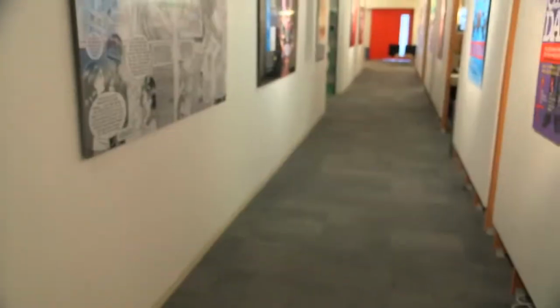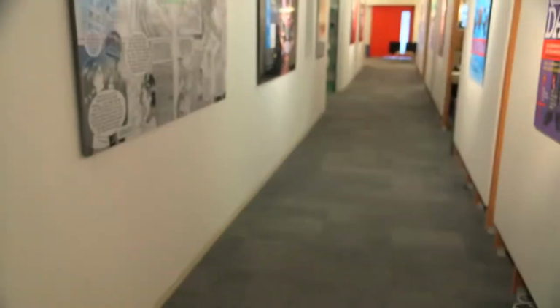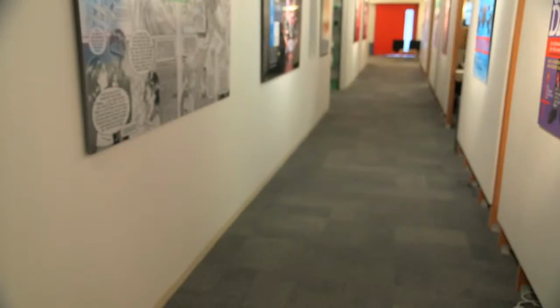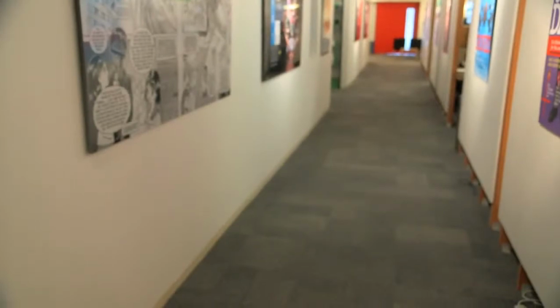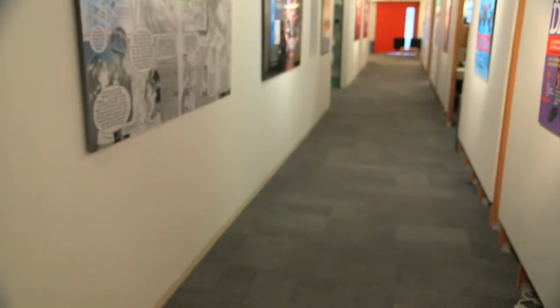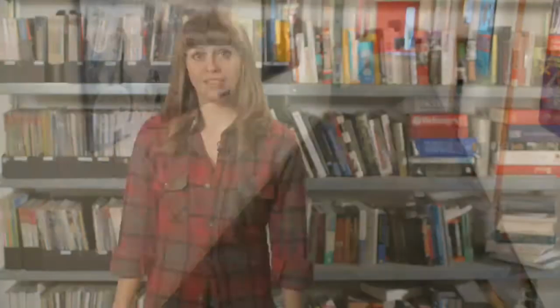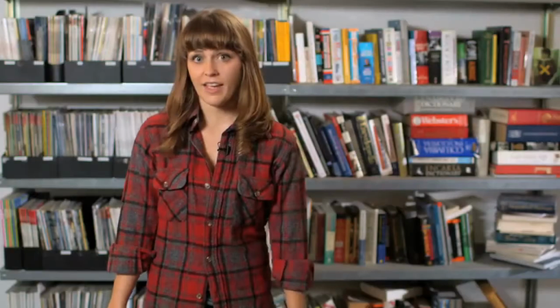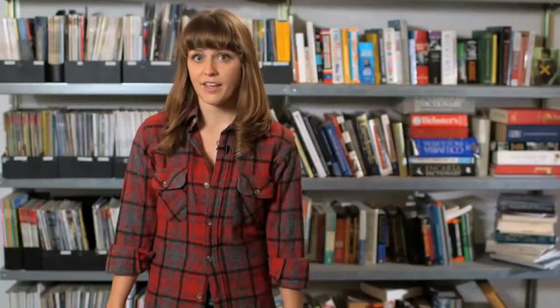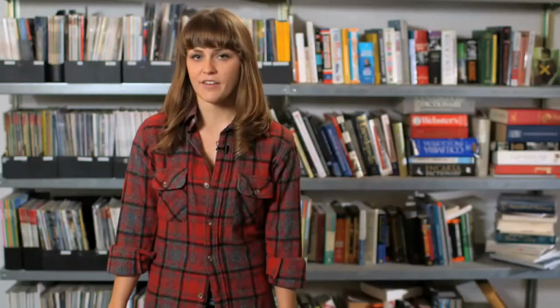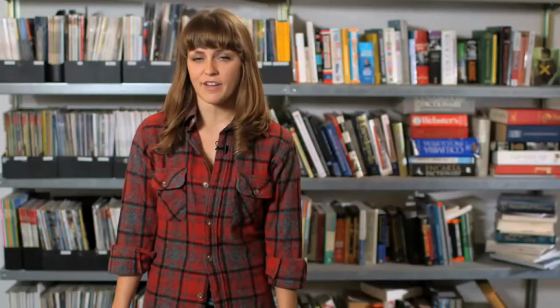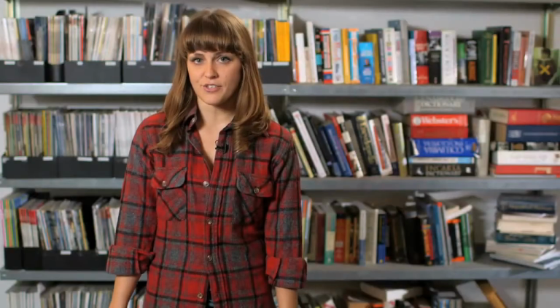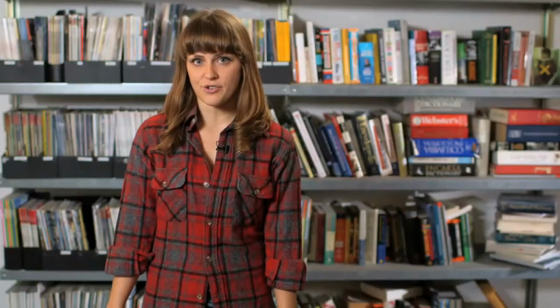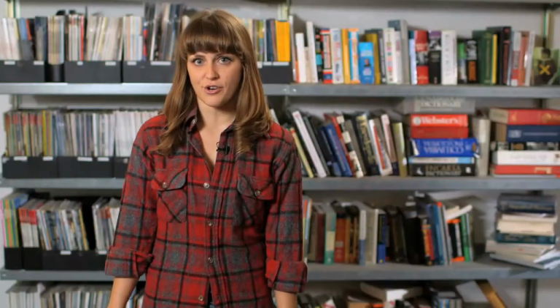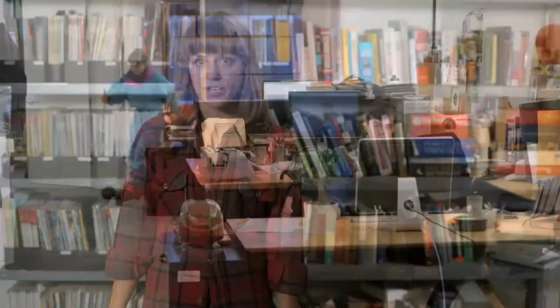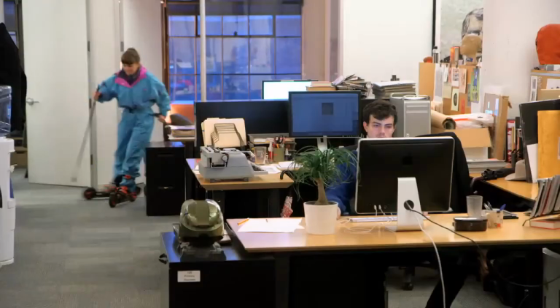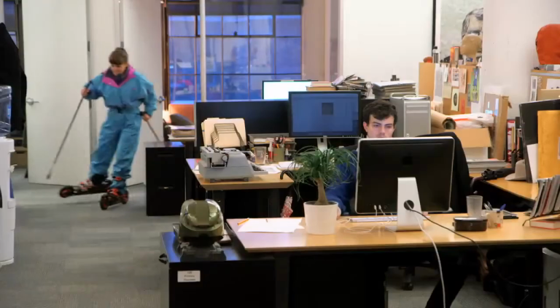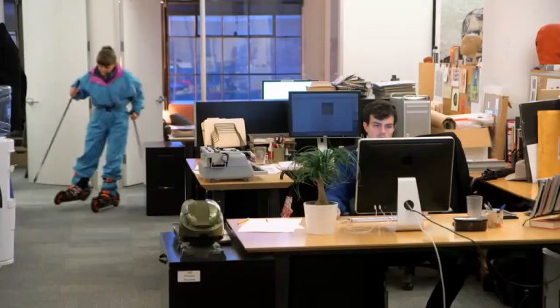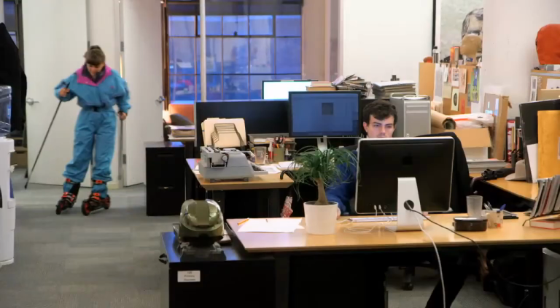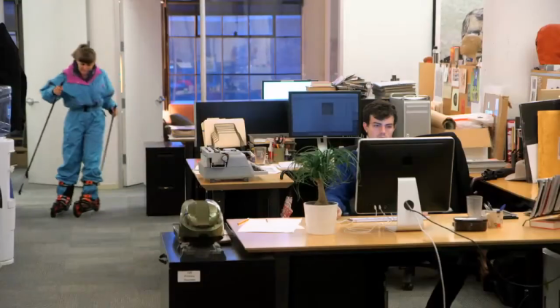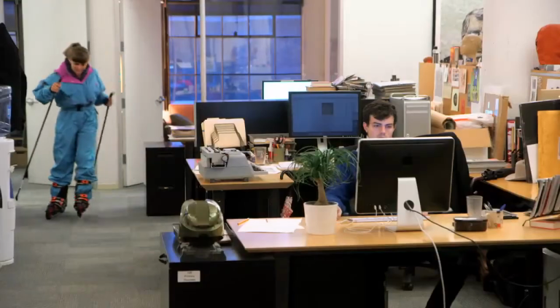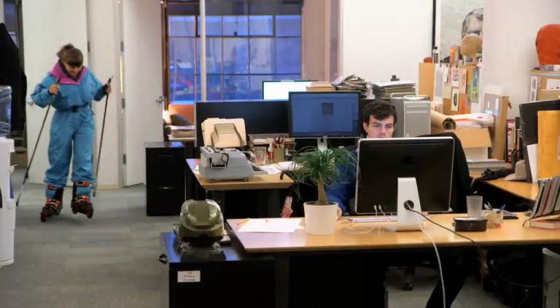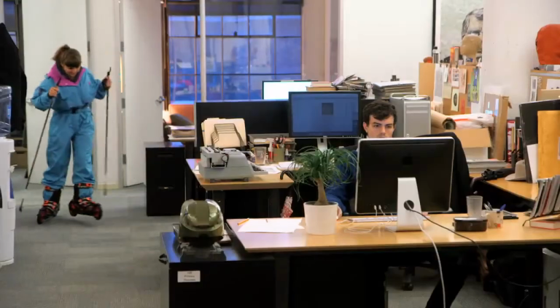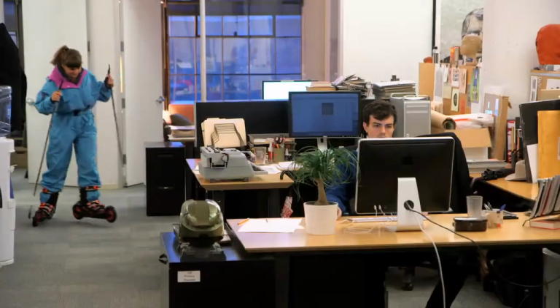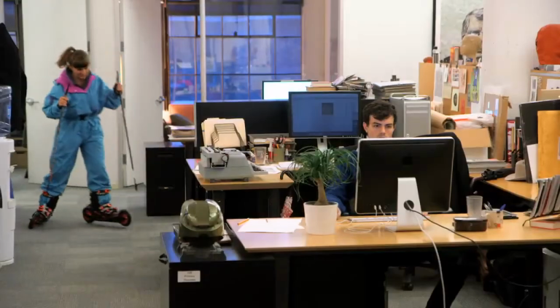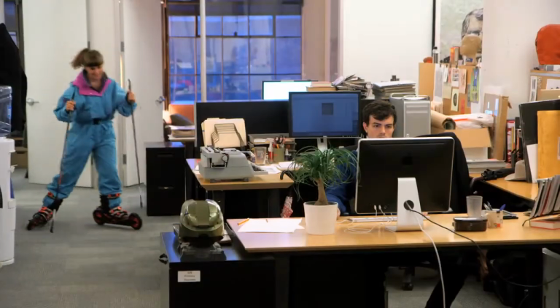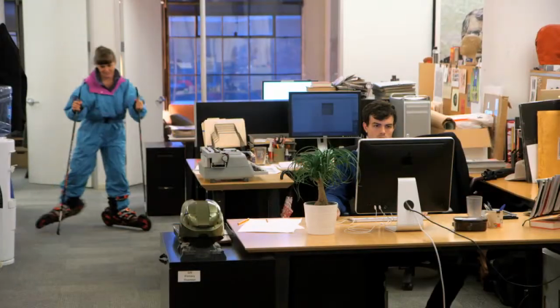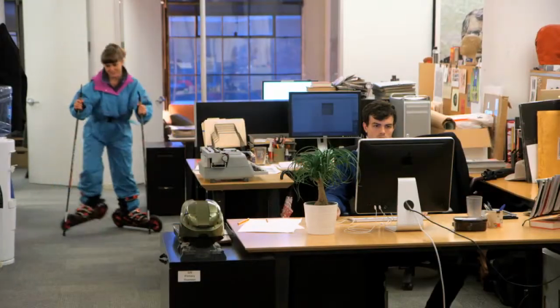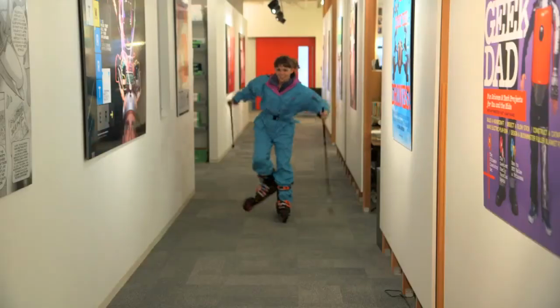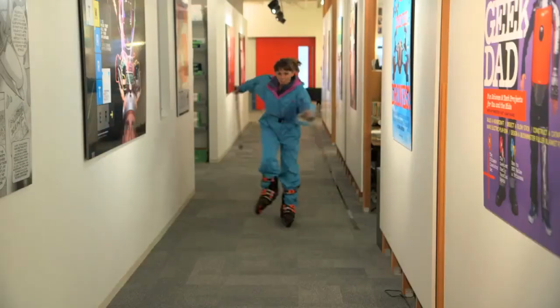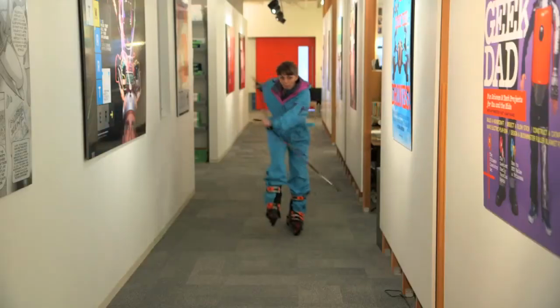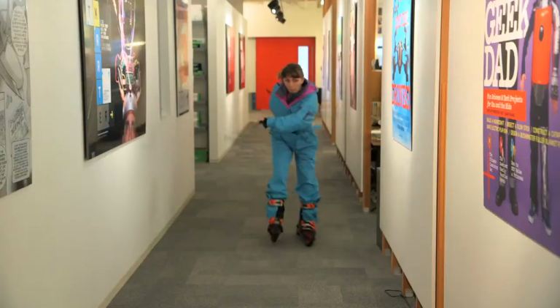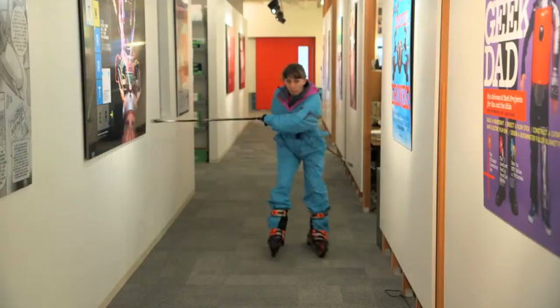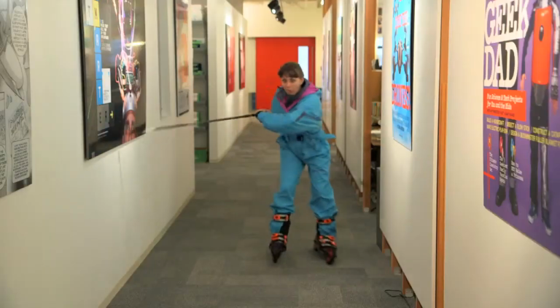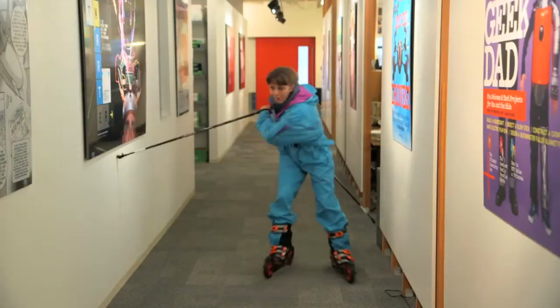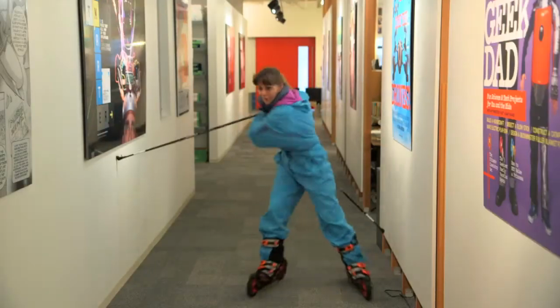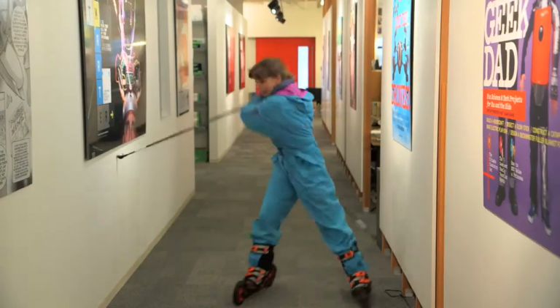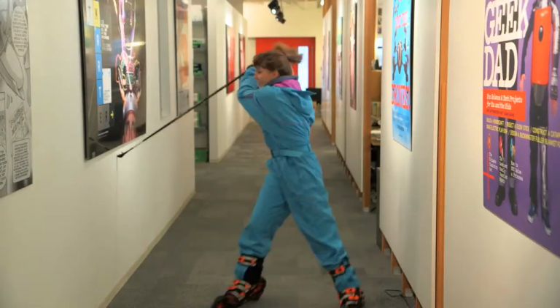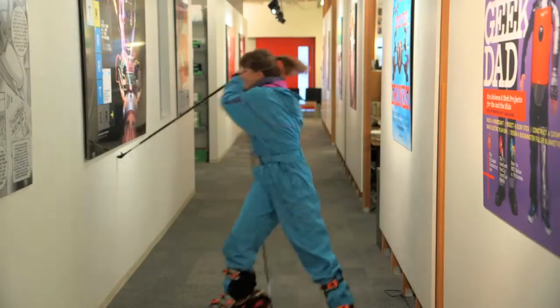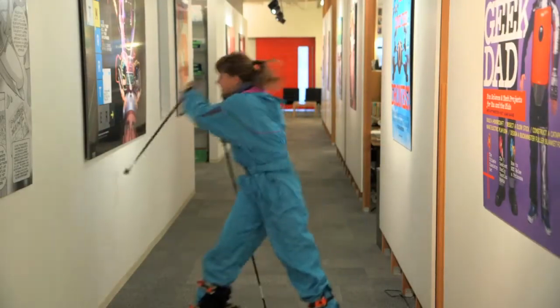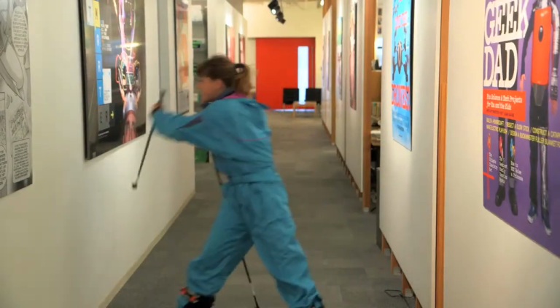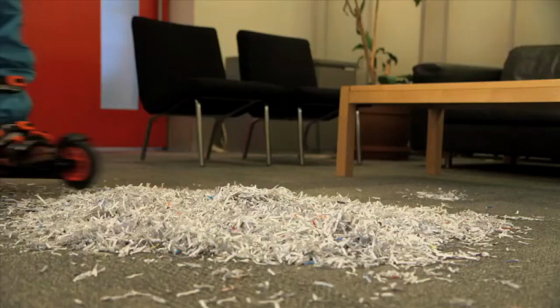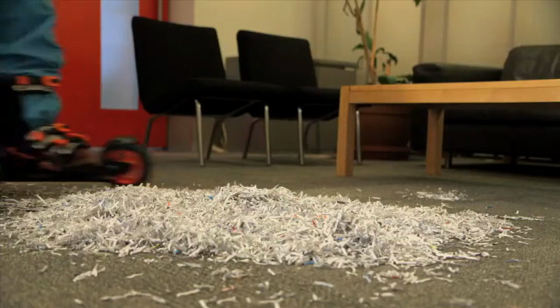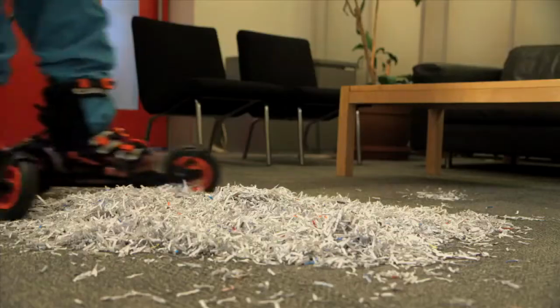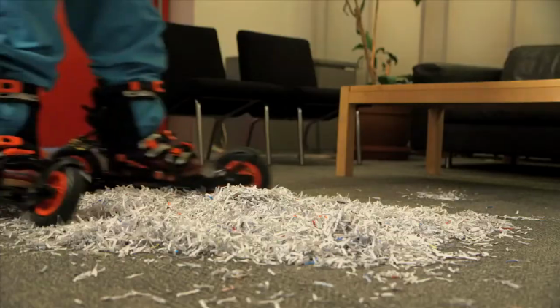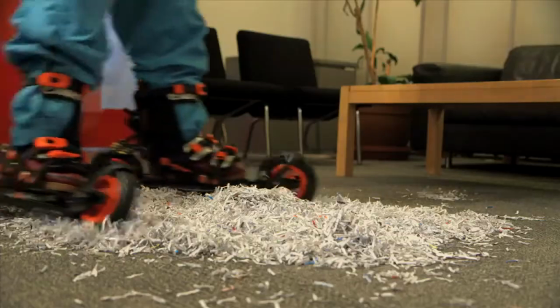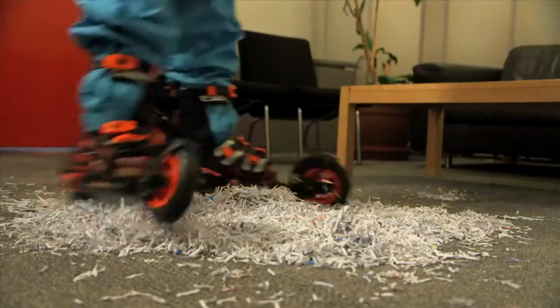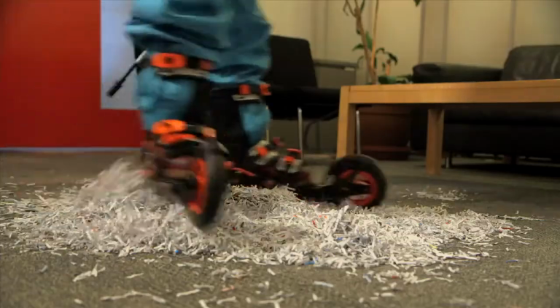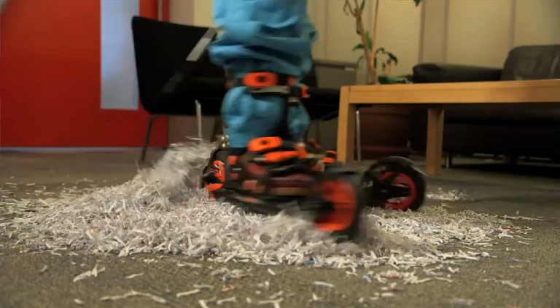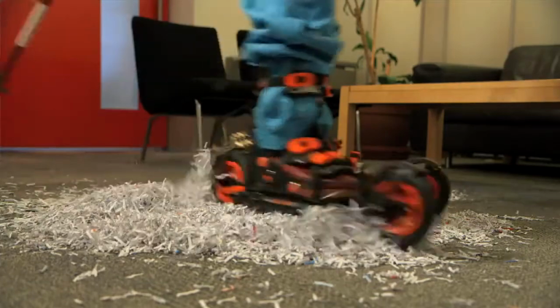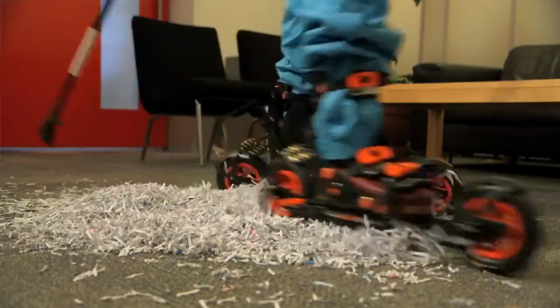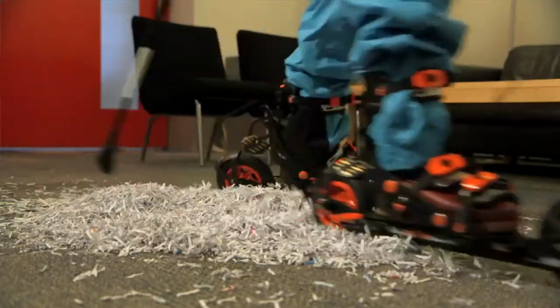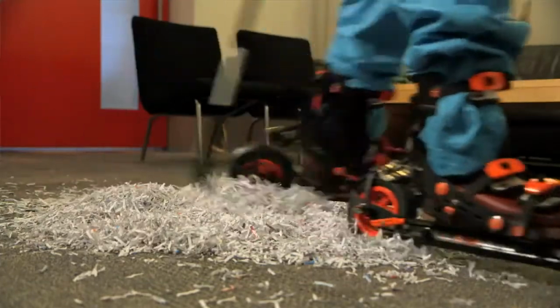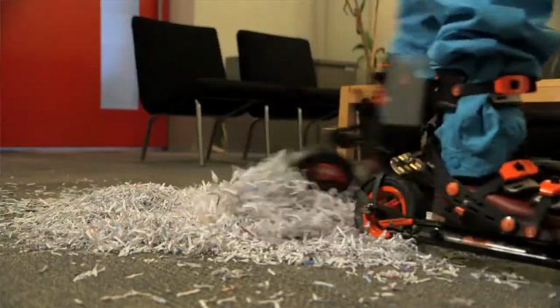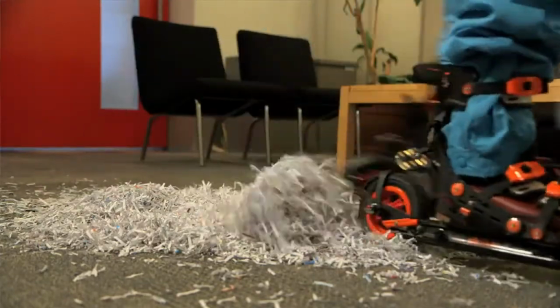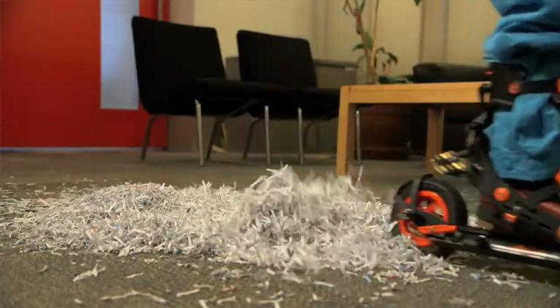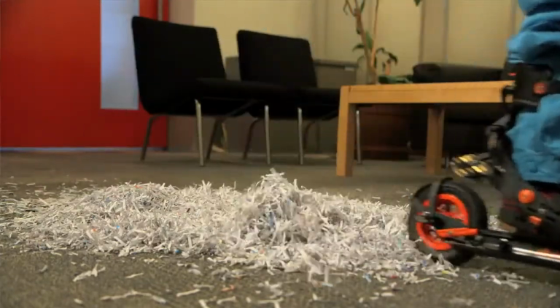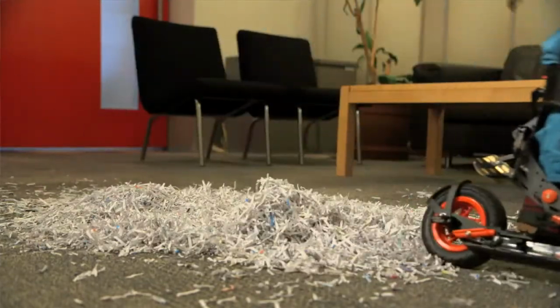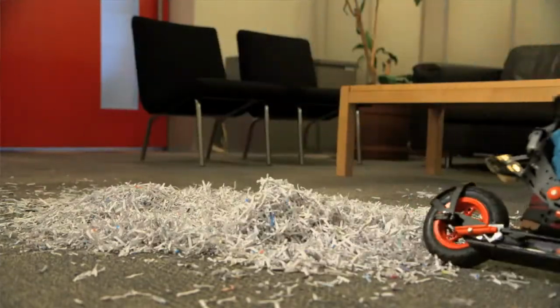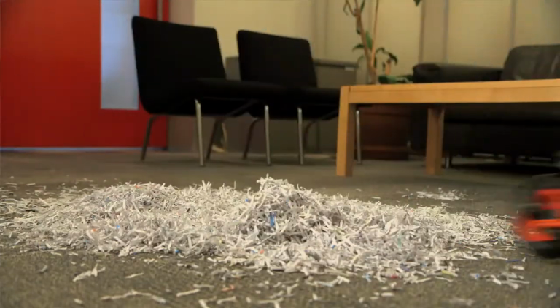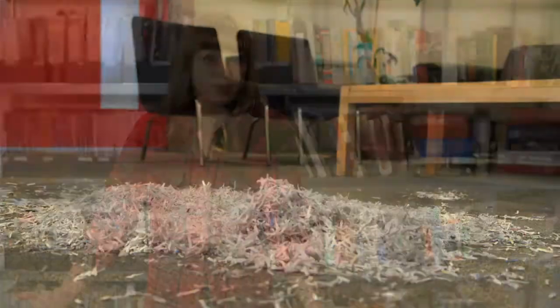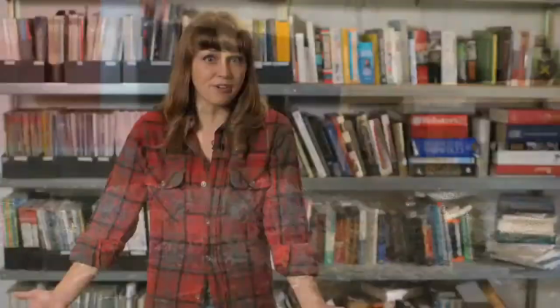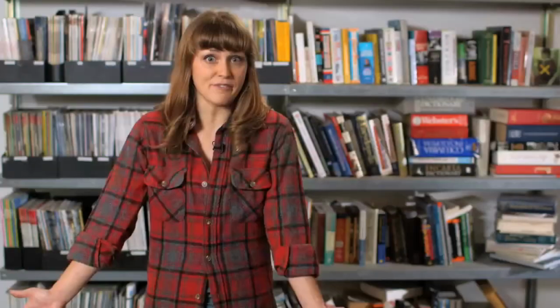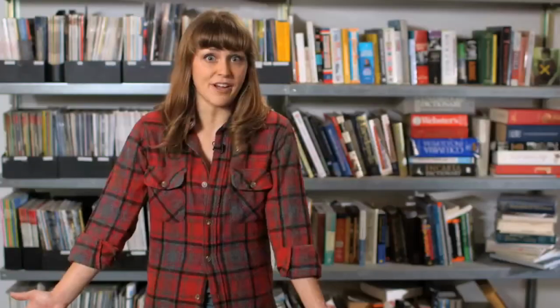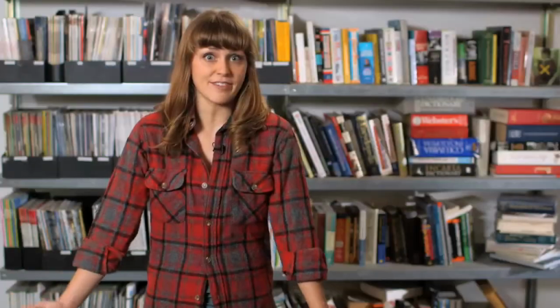But unlike conventional cross-country skis, they work indoors — on whatever snow you've got.